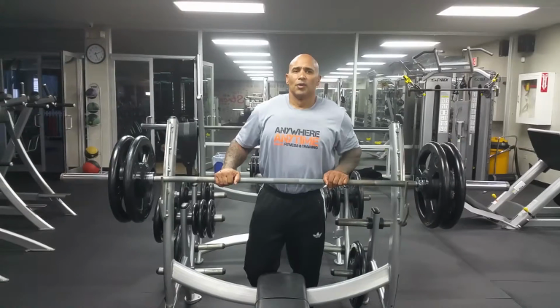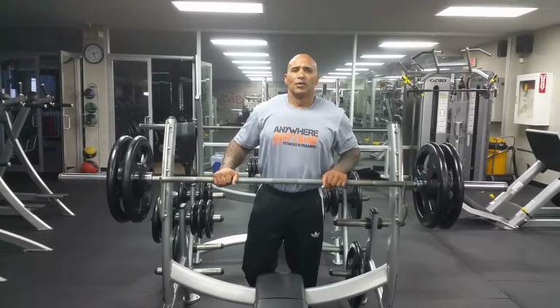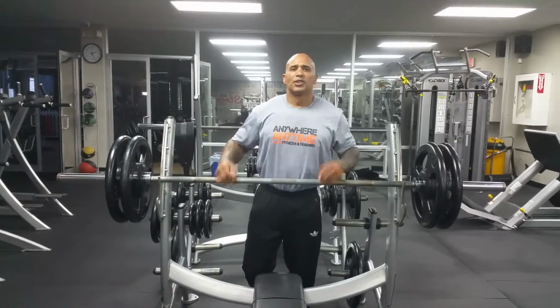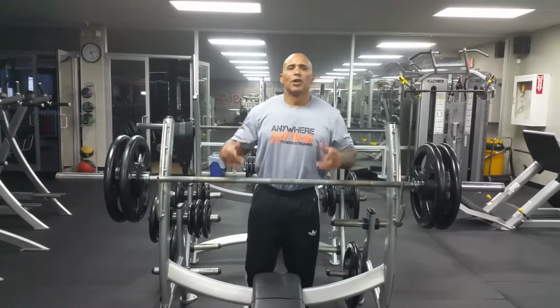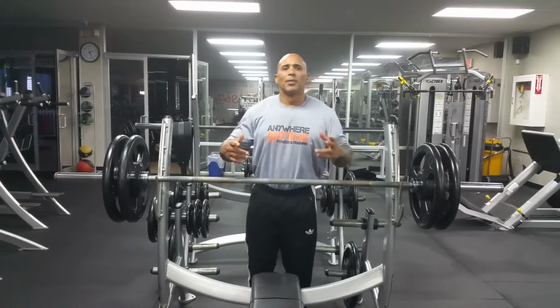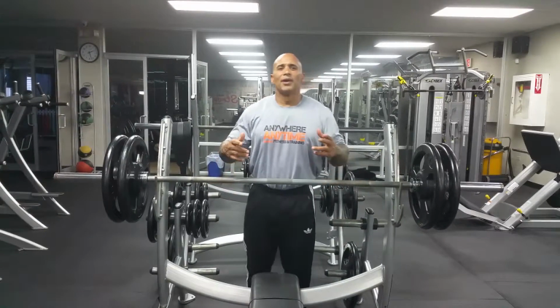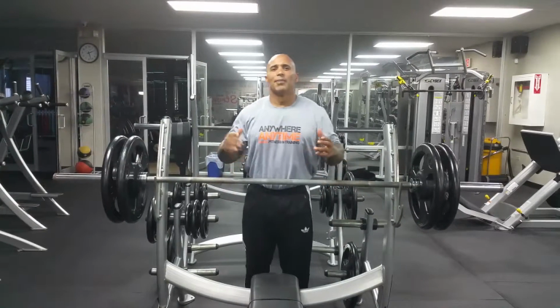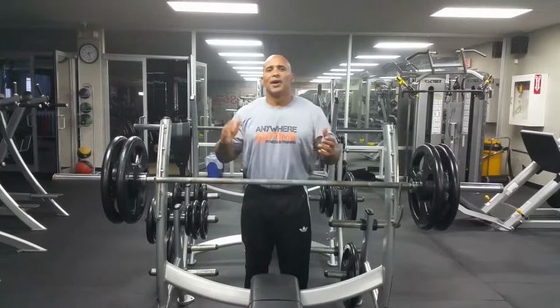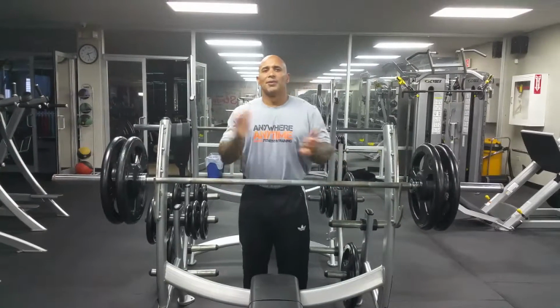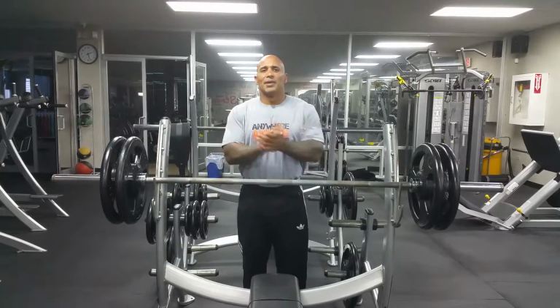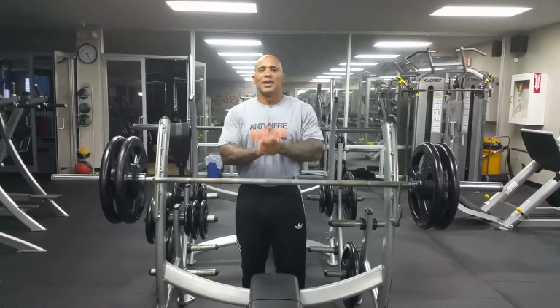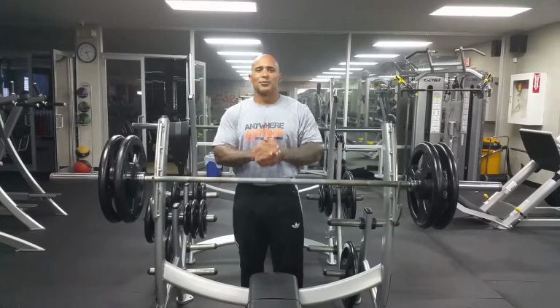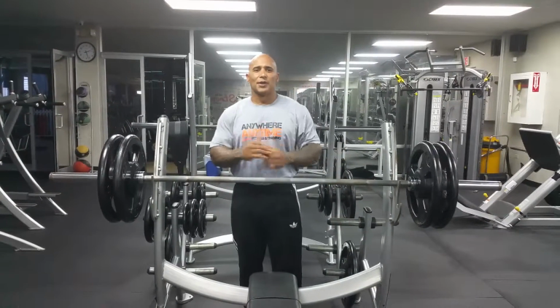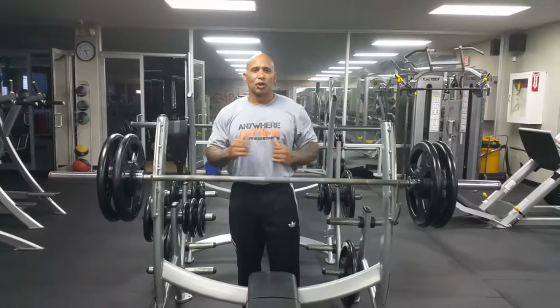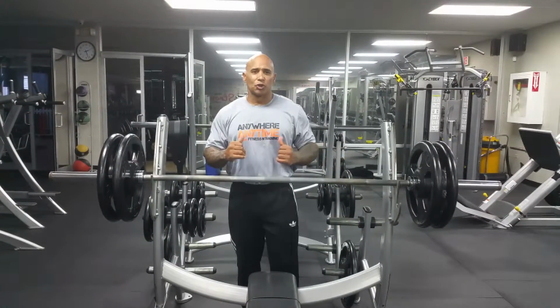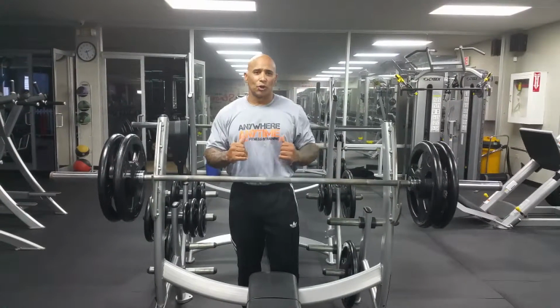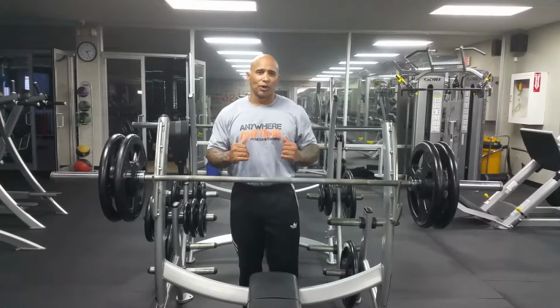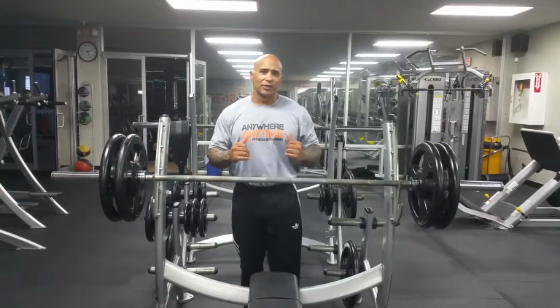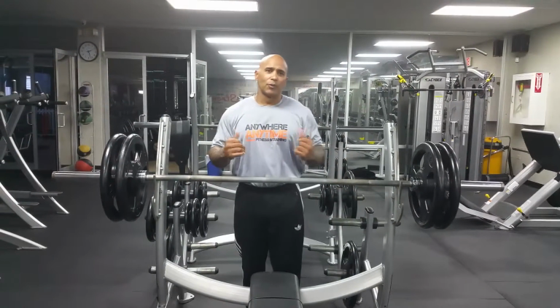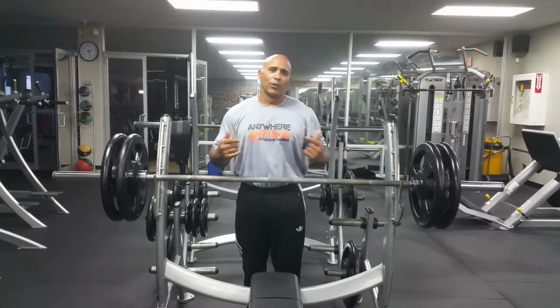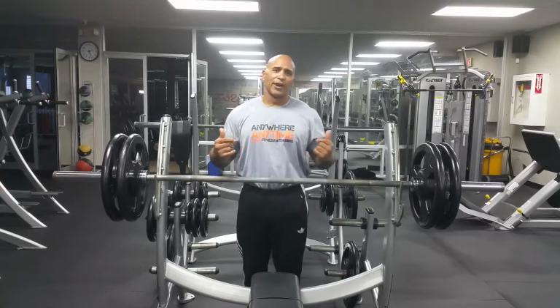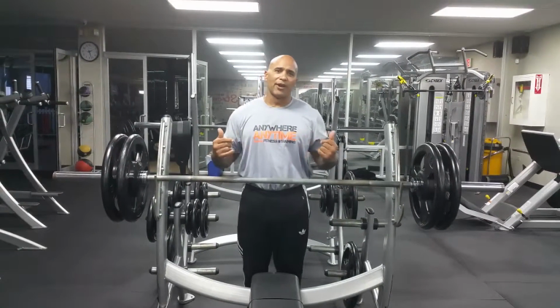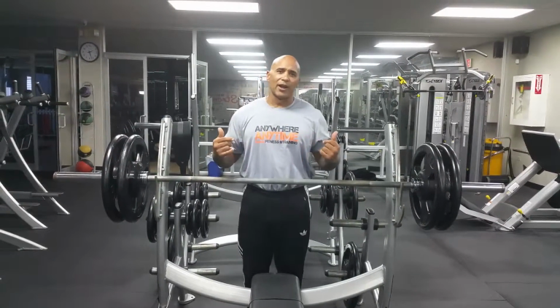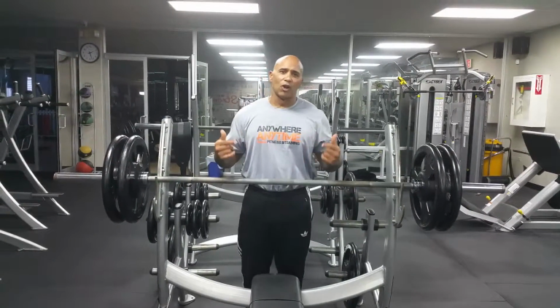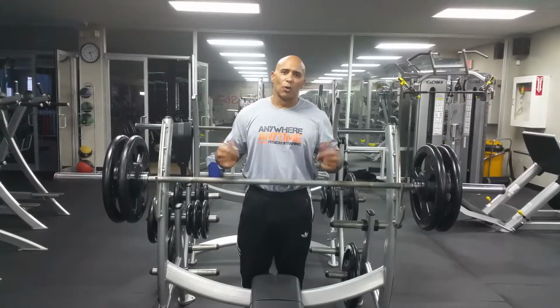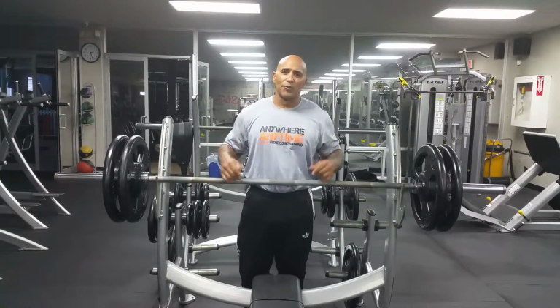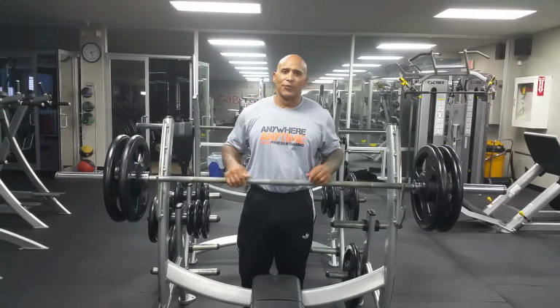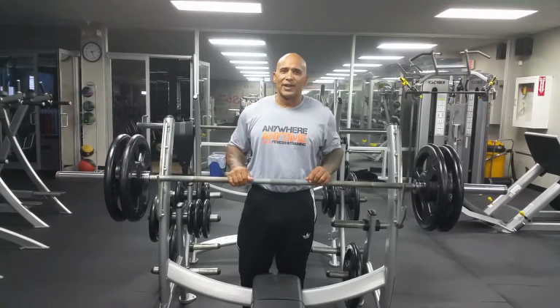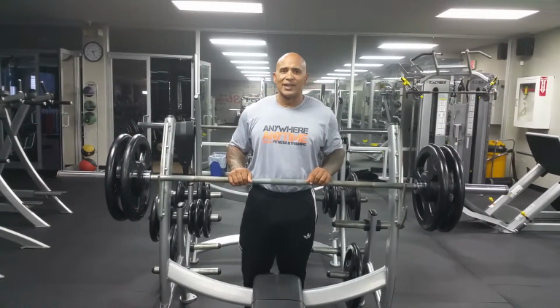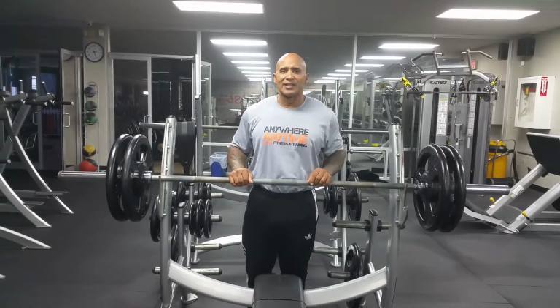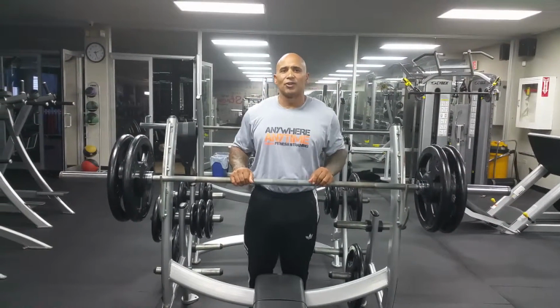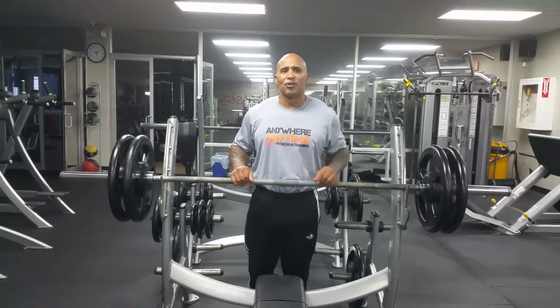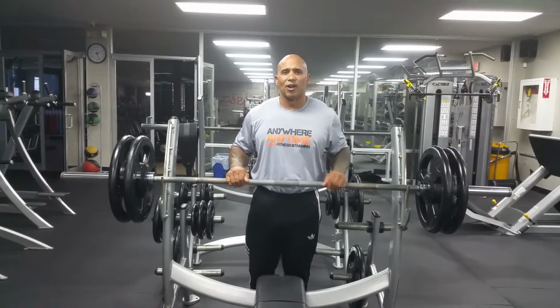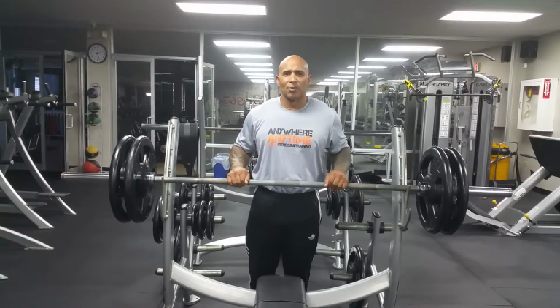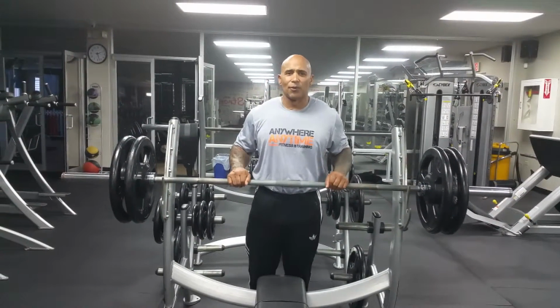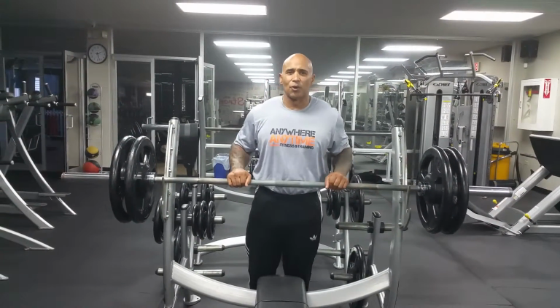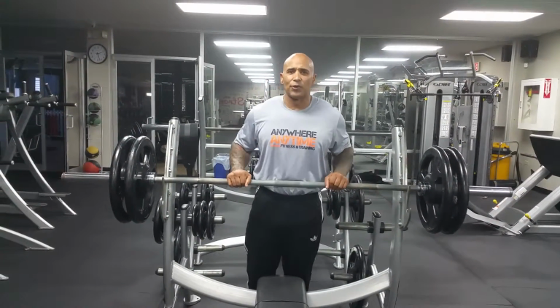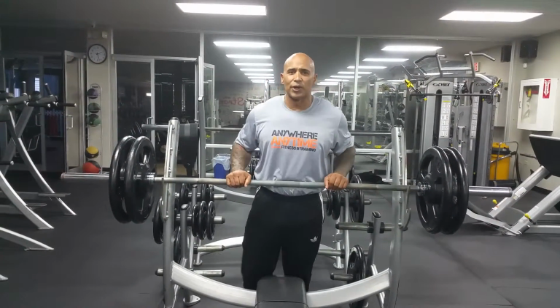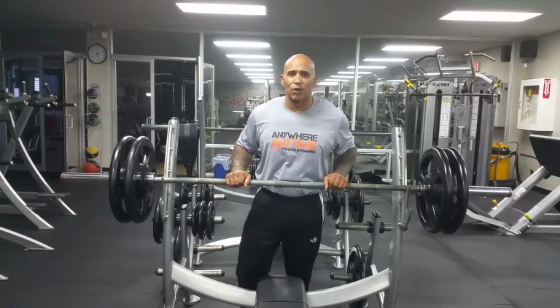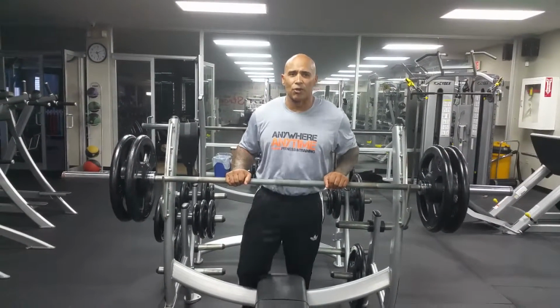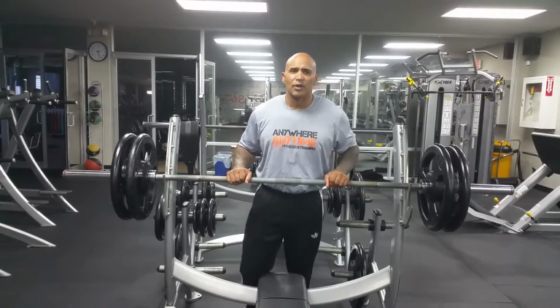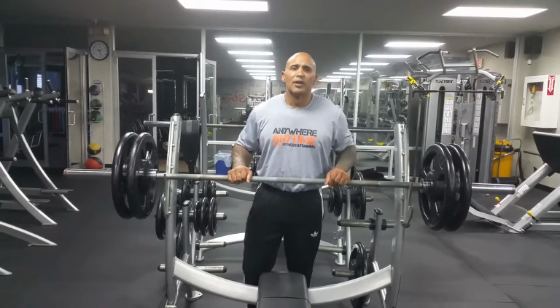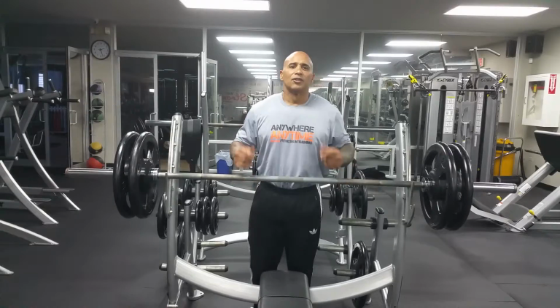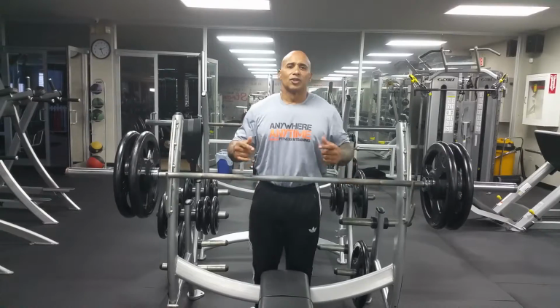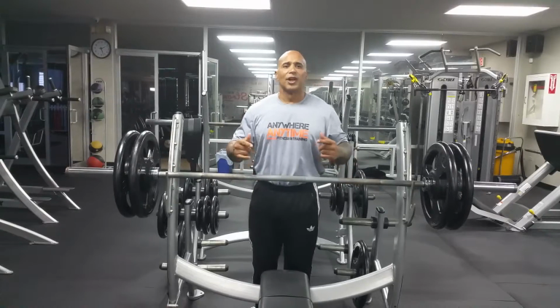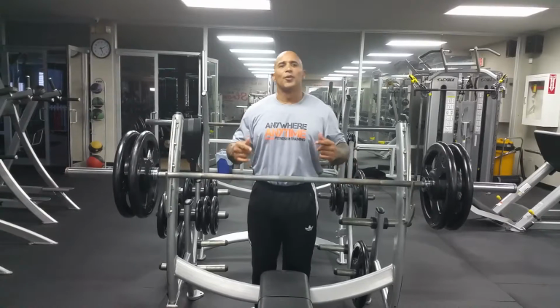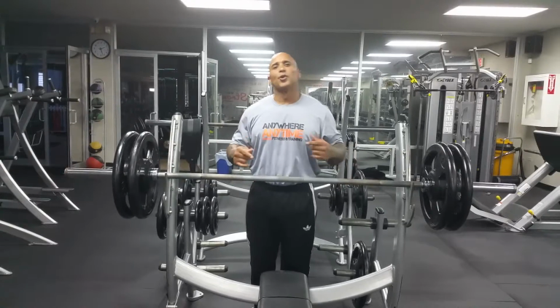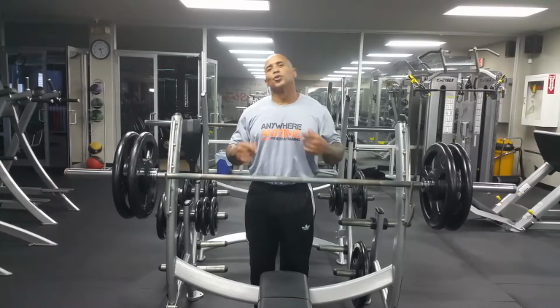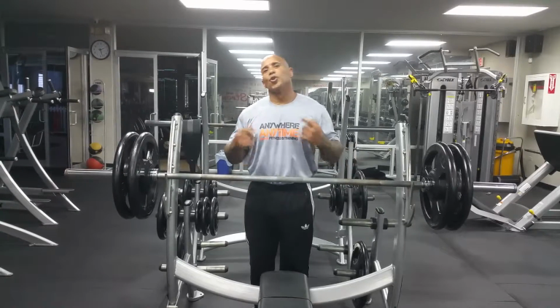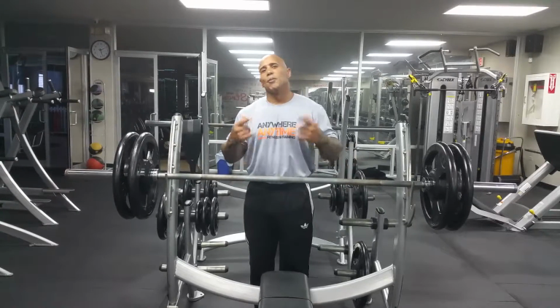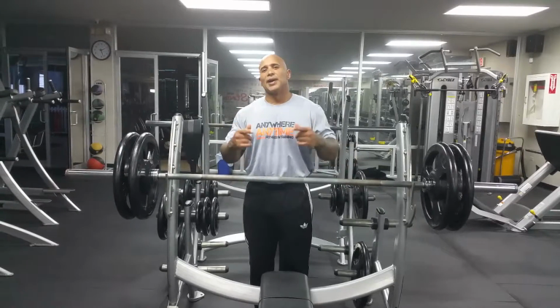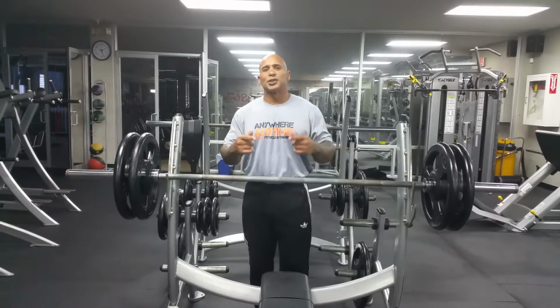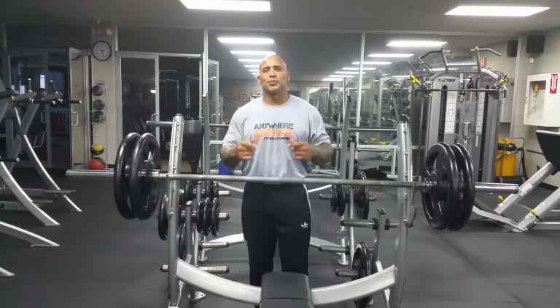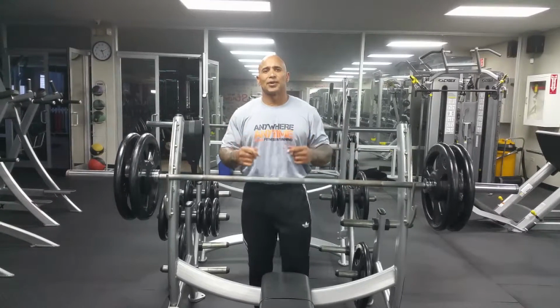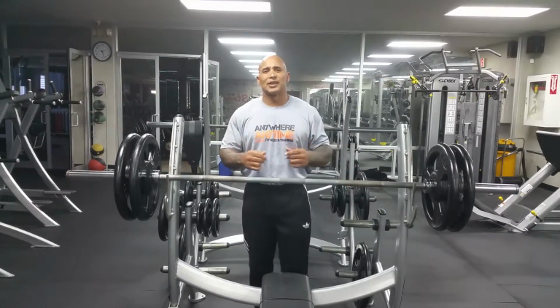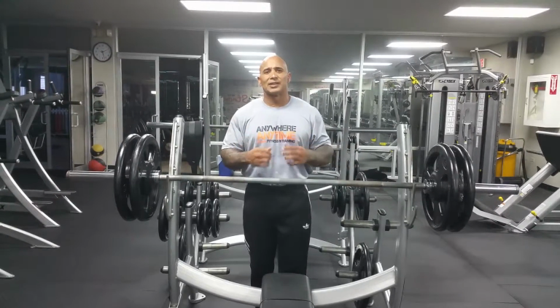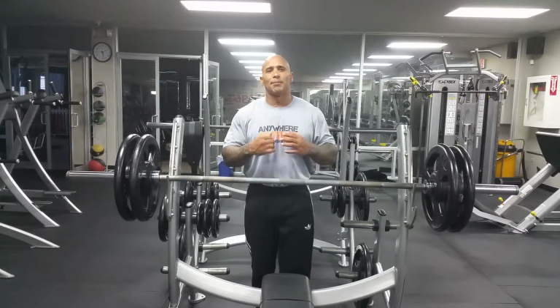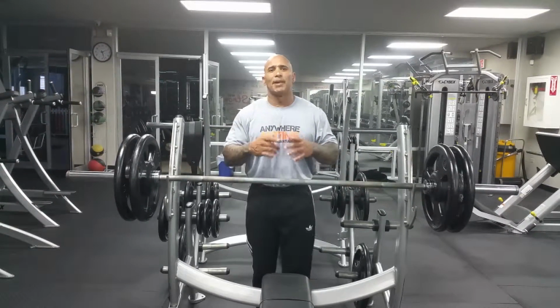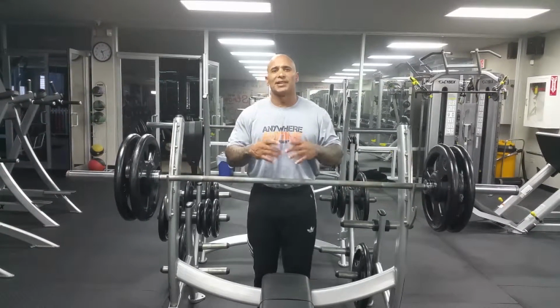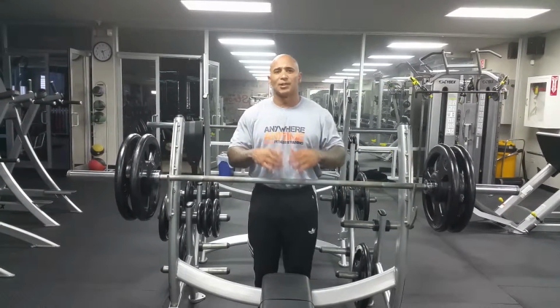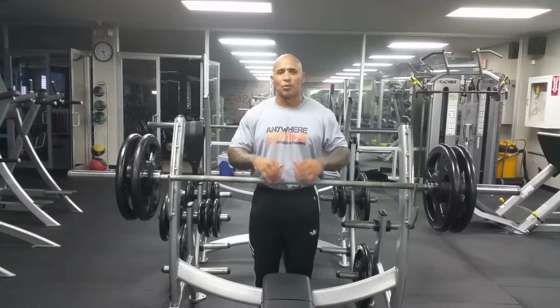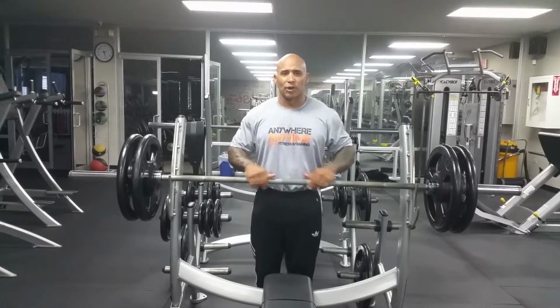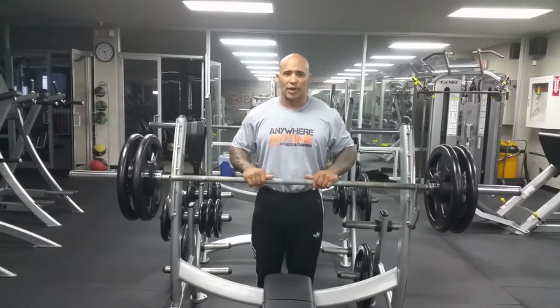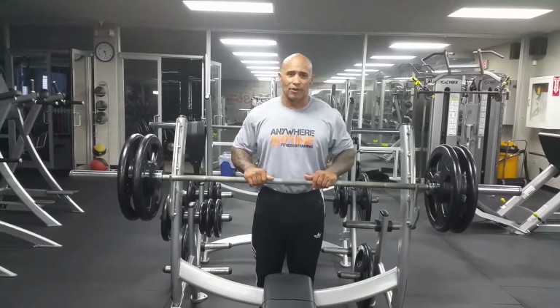What's up everybody? My name is Mikael Torres. We're here at Global Fitness in Colorado, Puerto Rico. Today we're going to do a bench press and bicep workout.